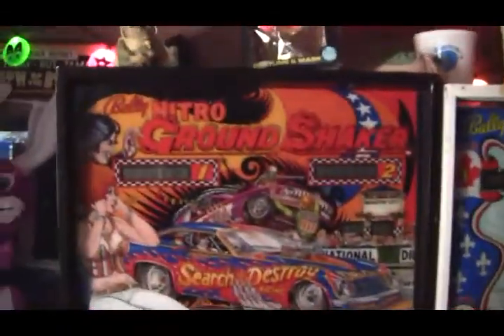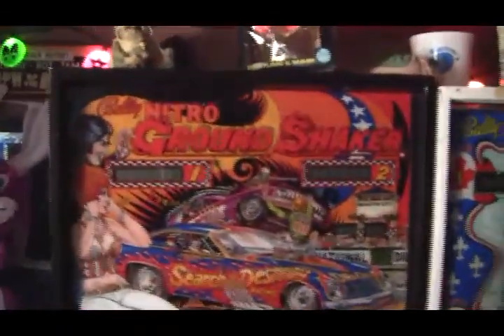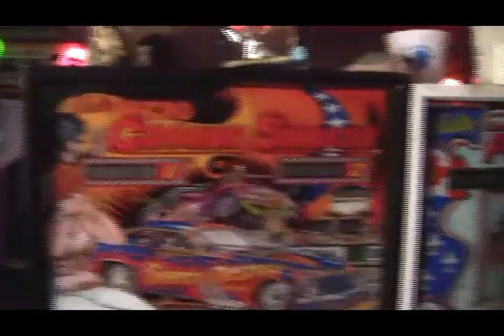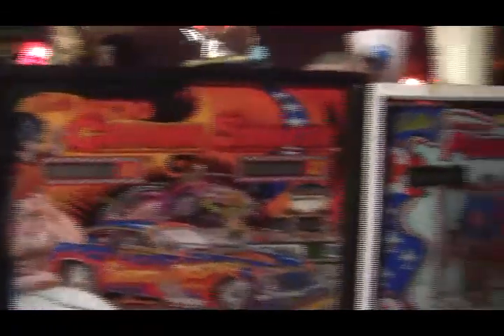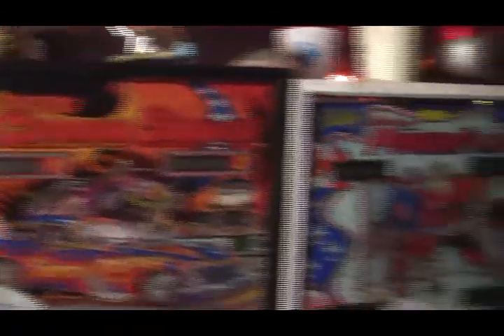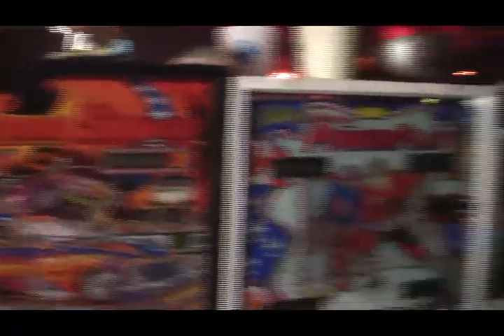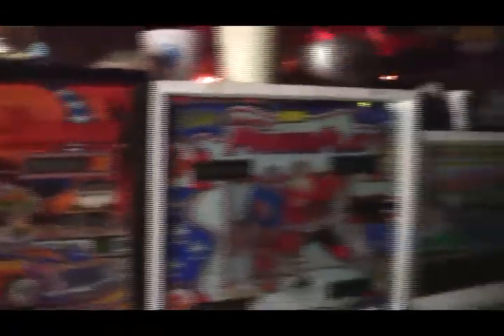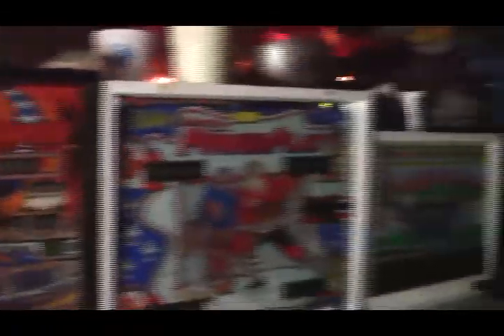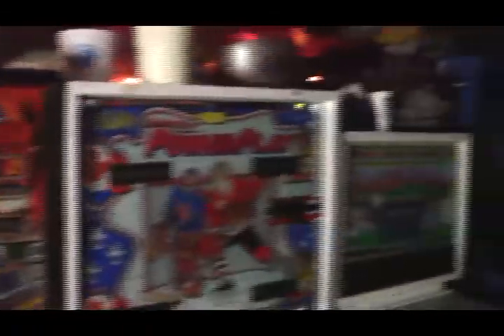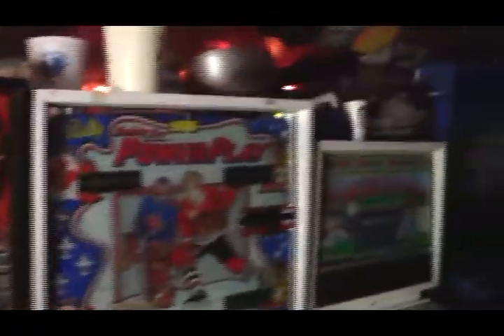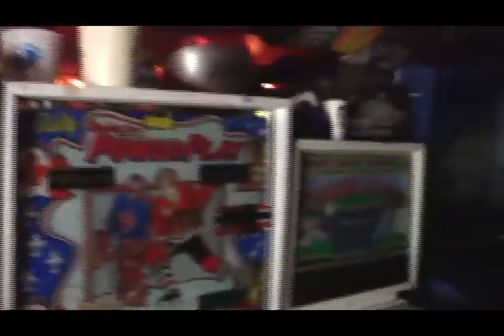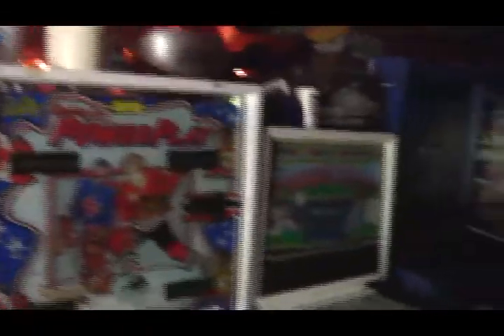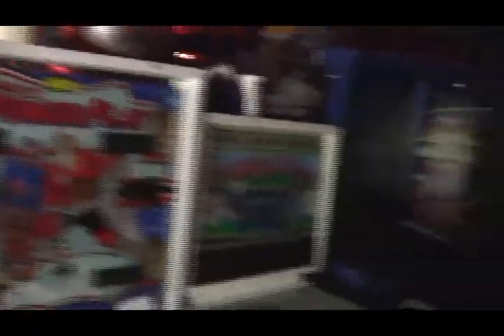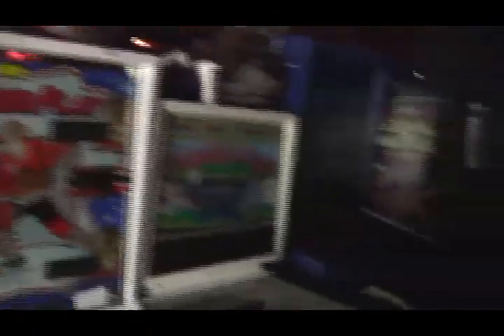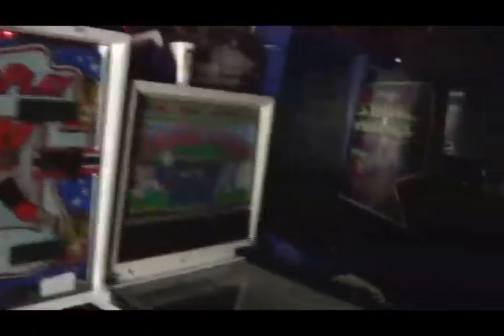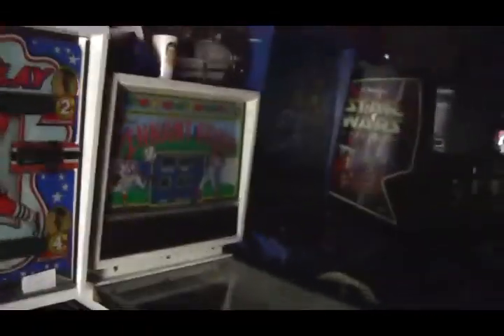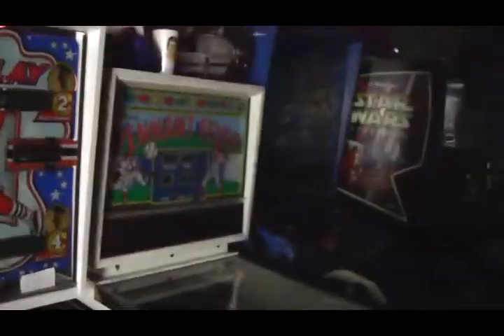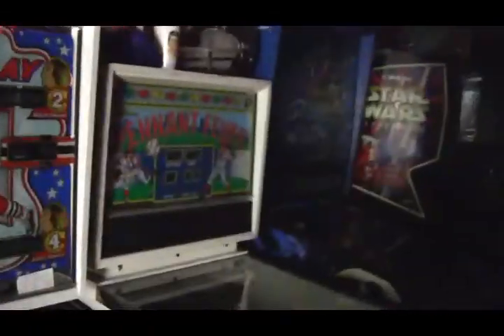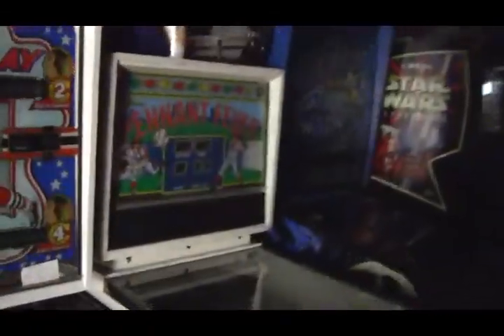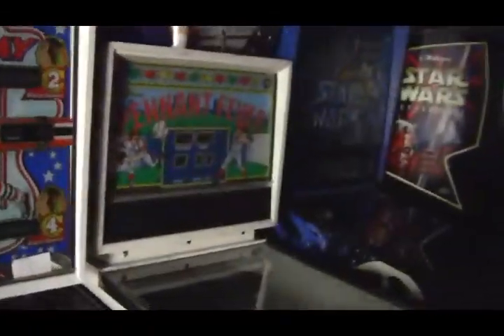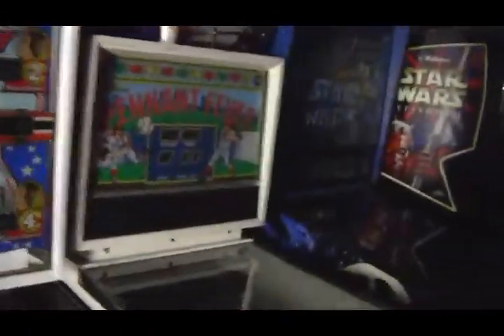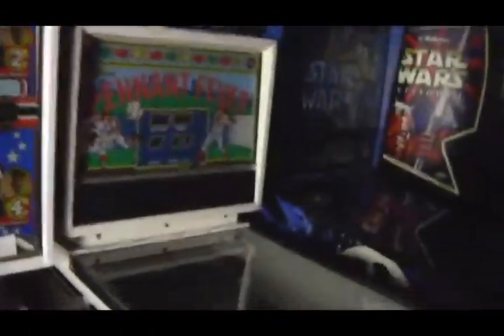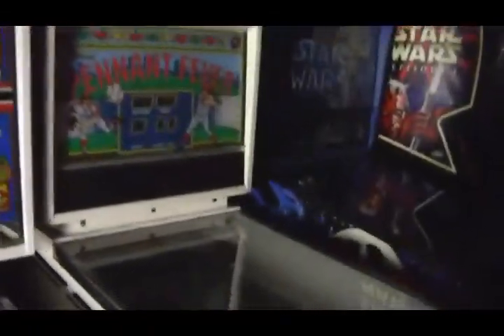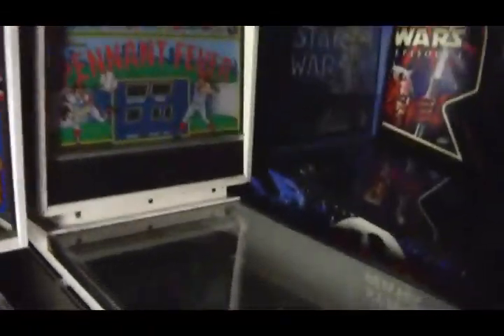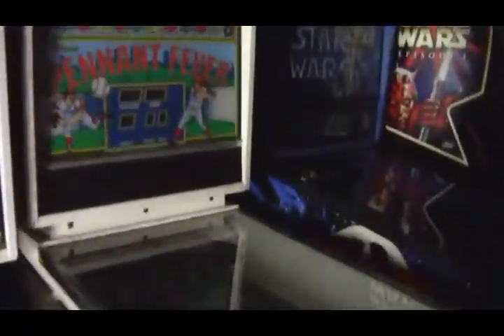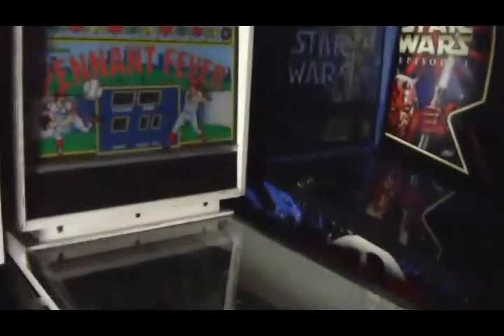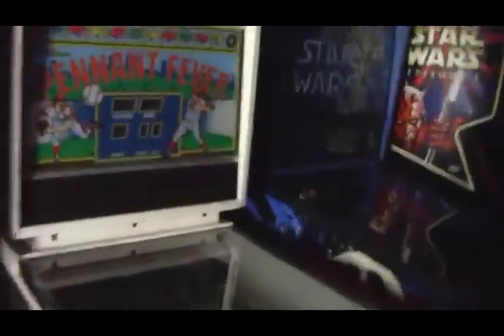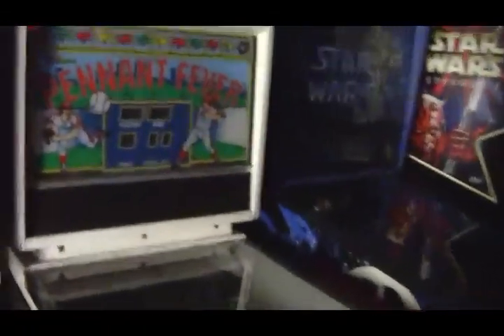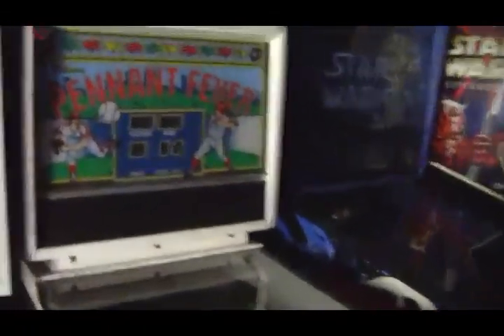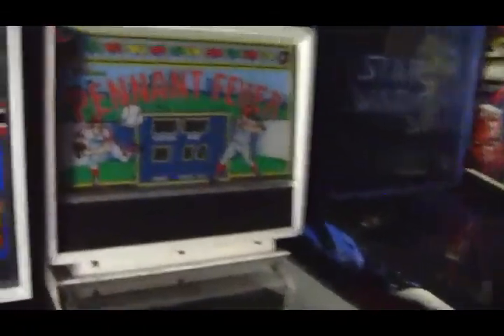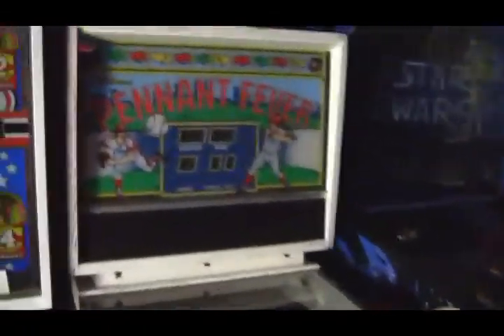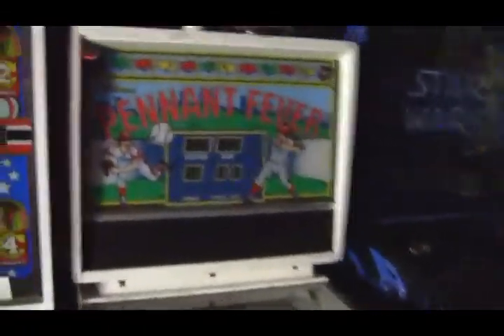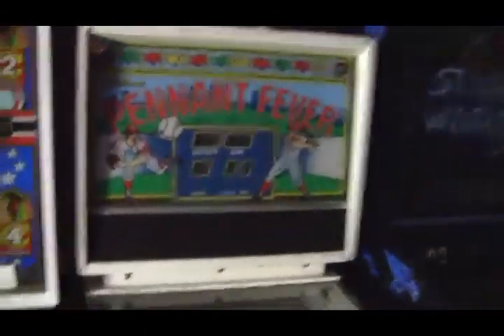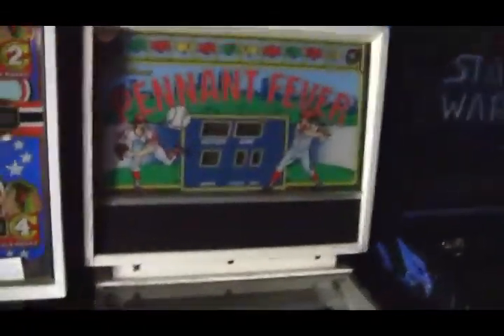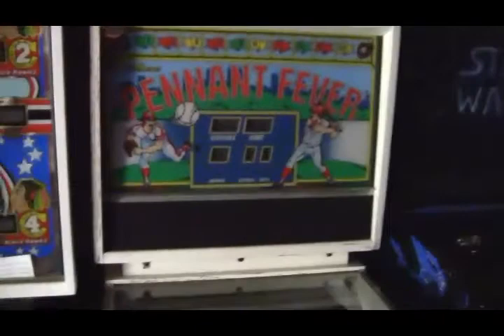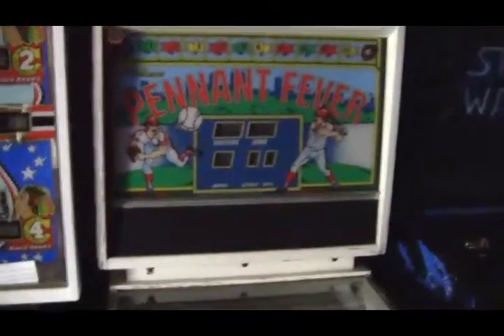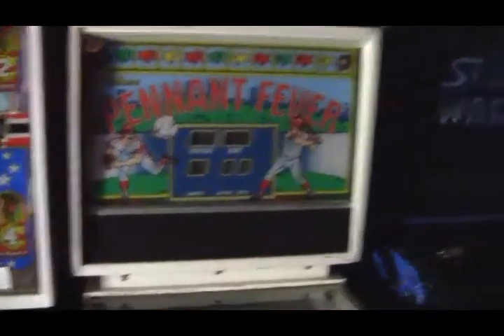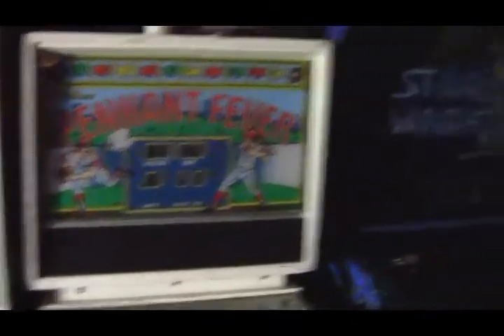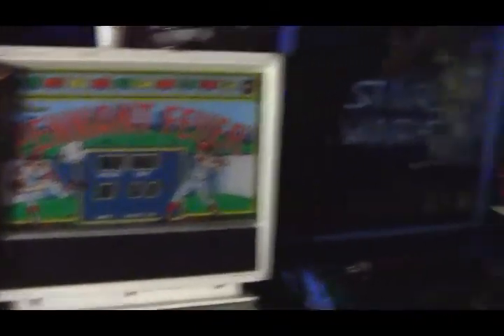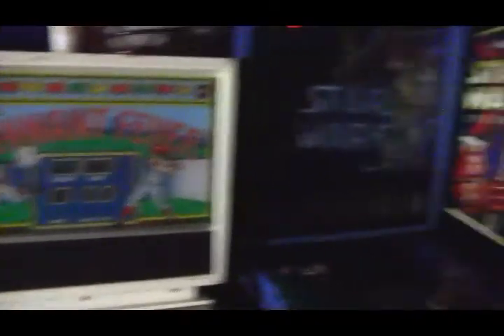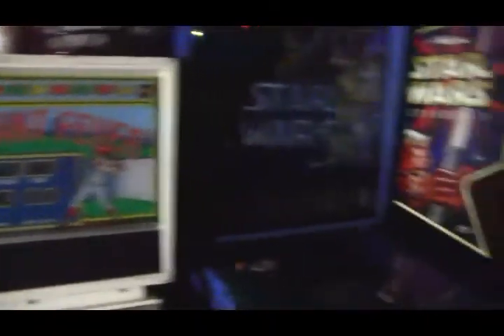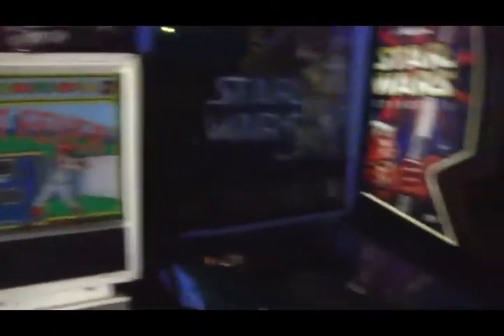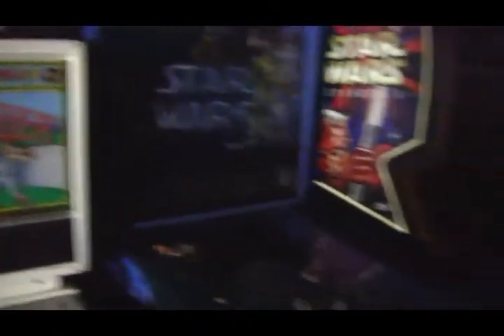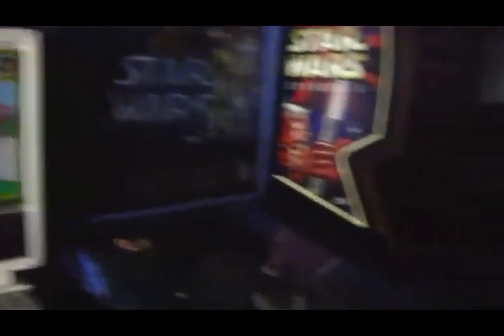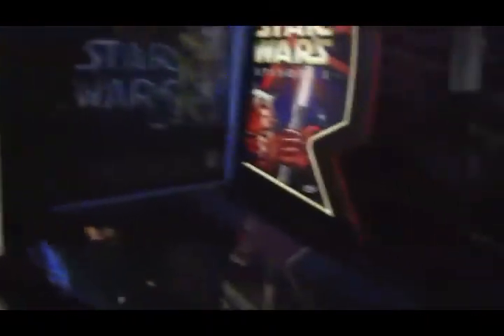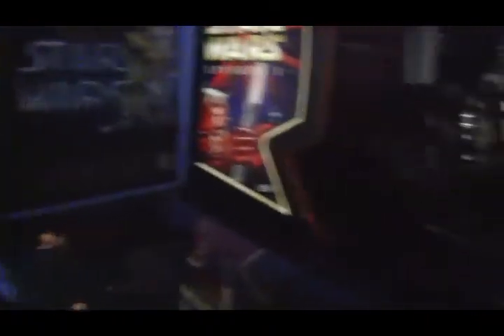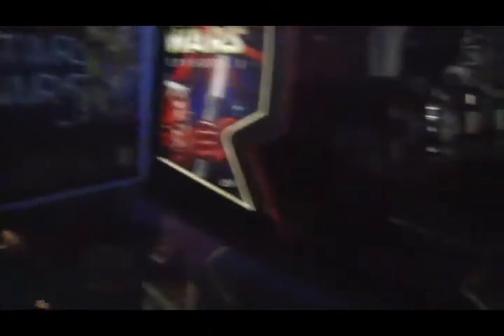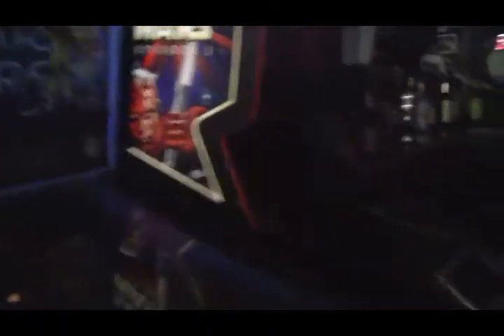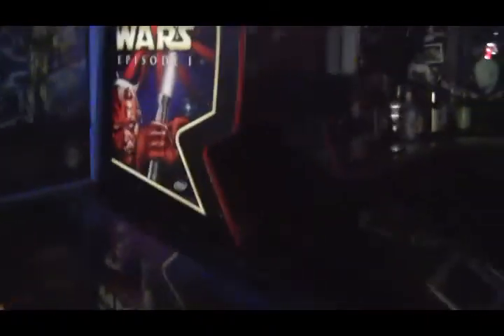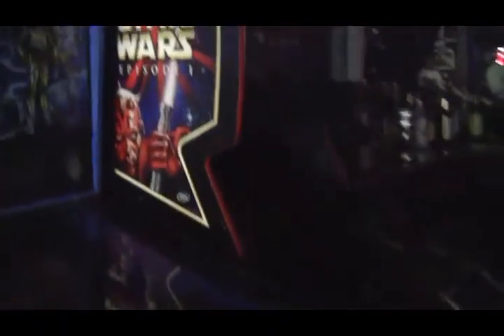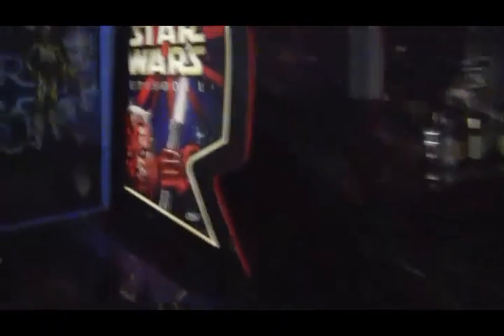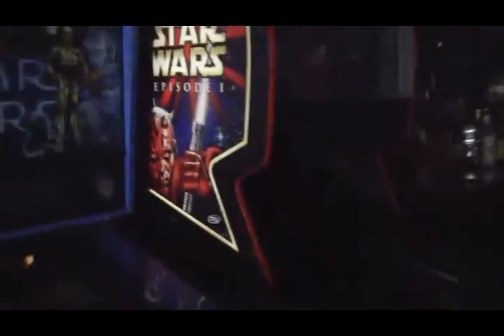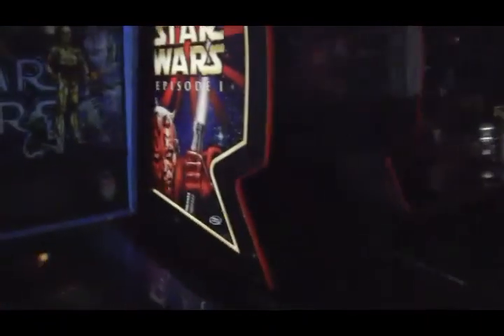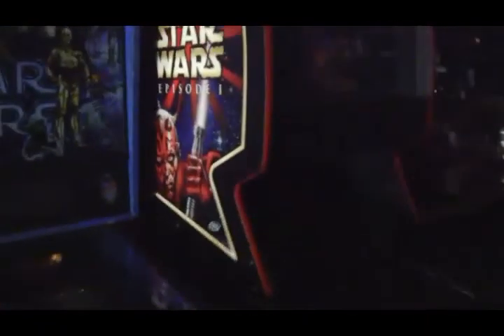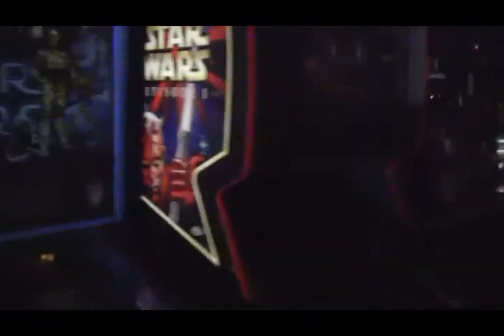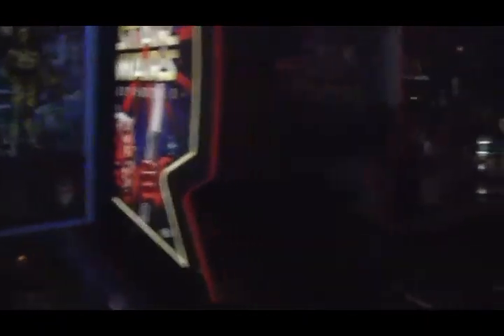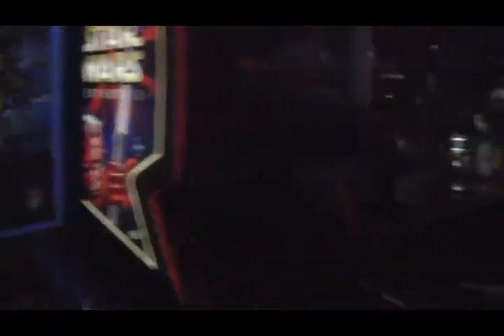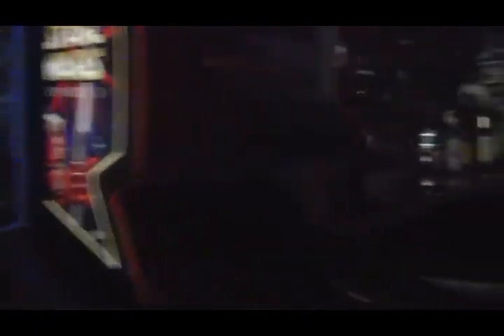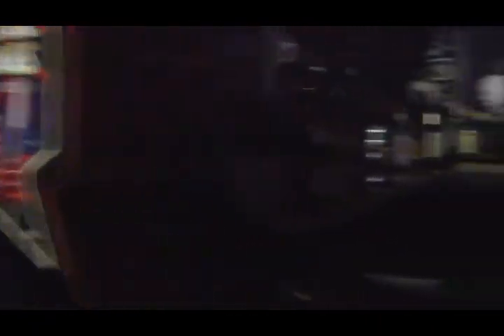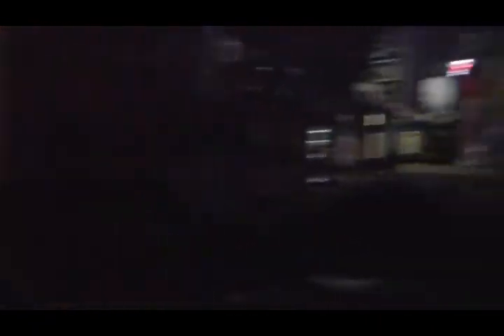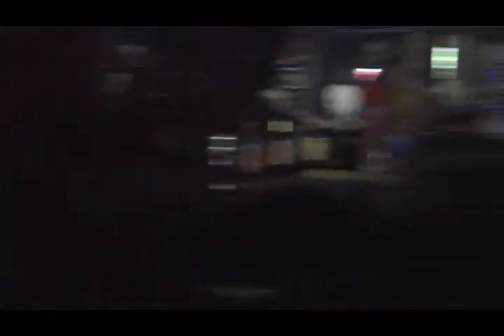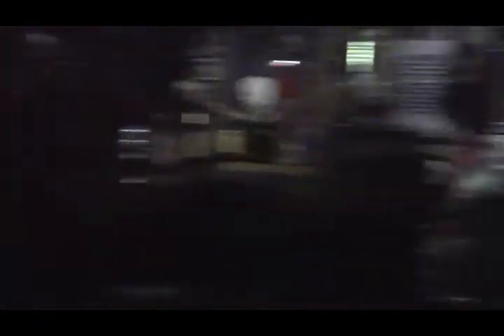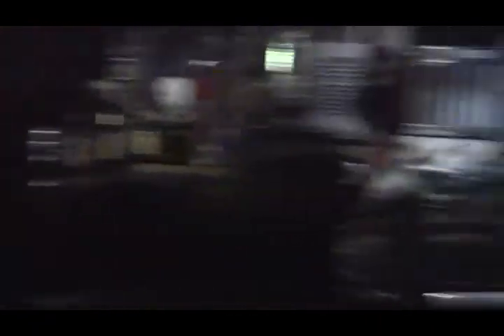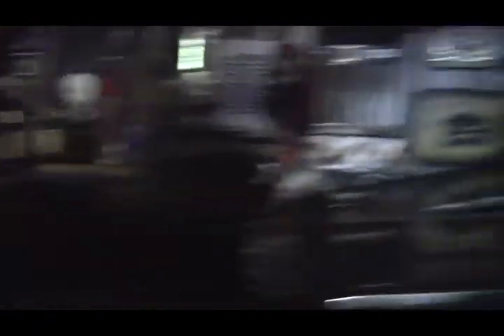We have a Nitro Ground Shaker, a Power Play, a Baseball, Pitch and Bat, a Pennant Fever, and a couple of Star Wars games.